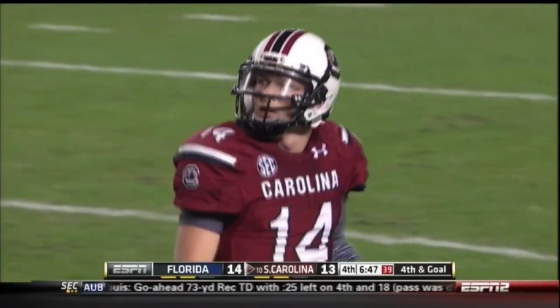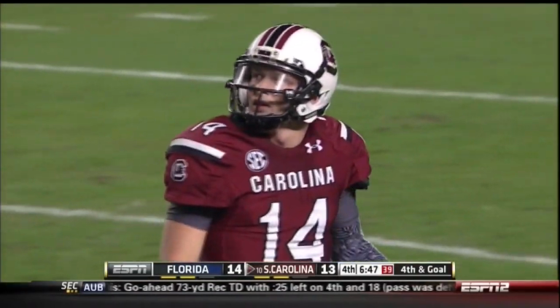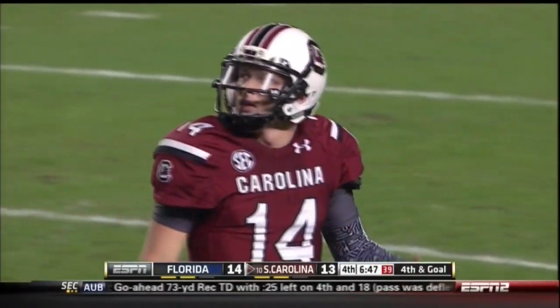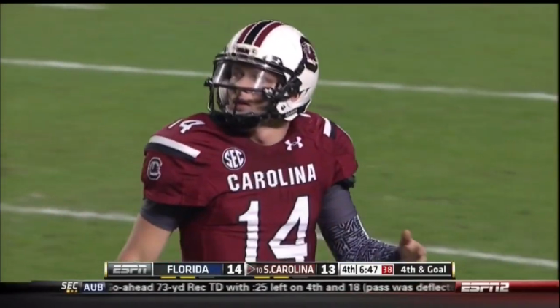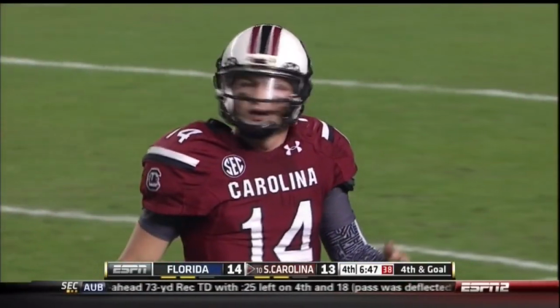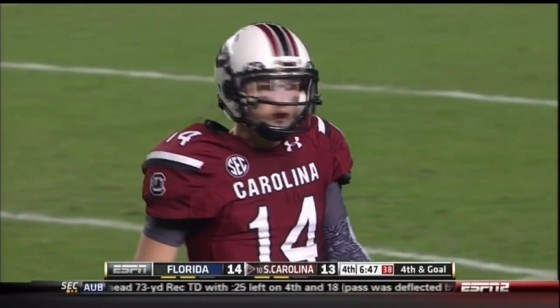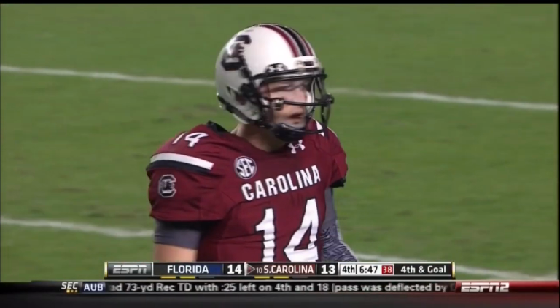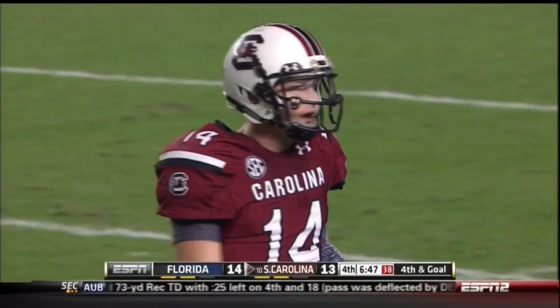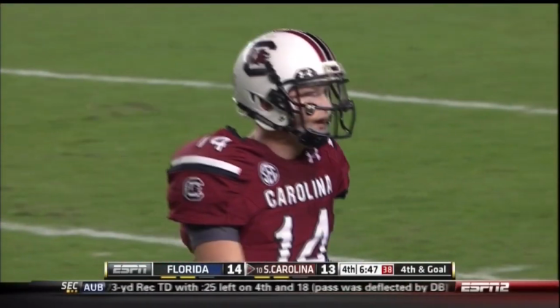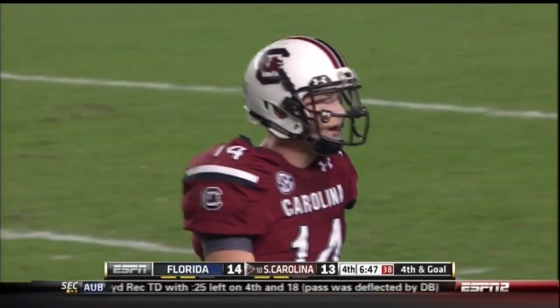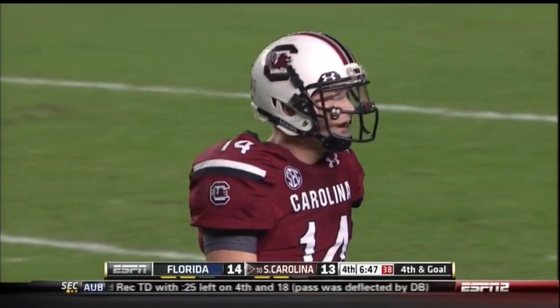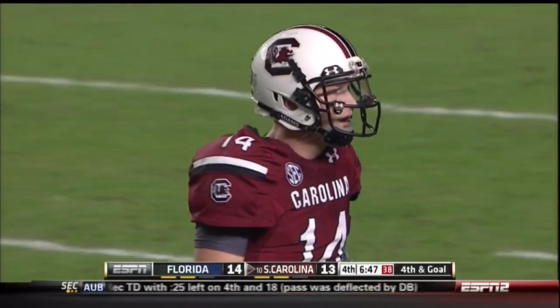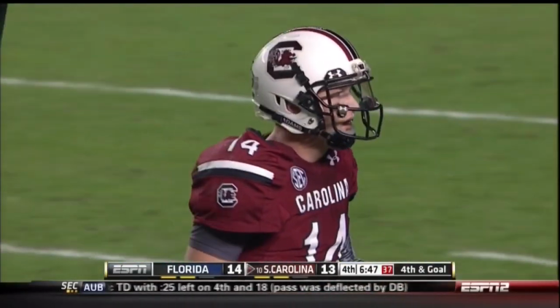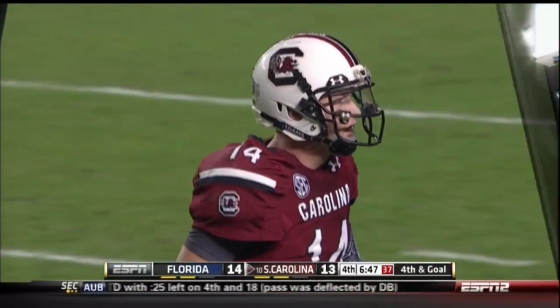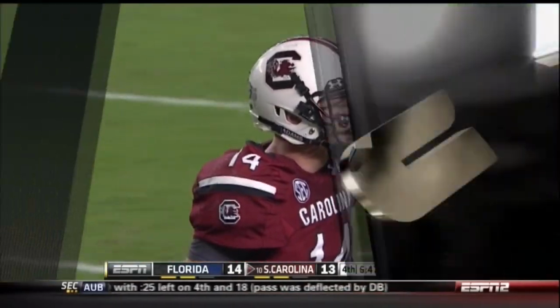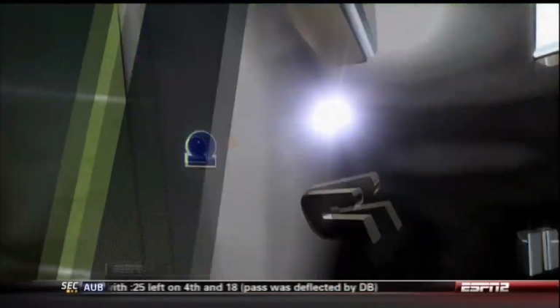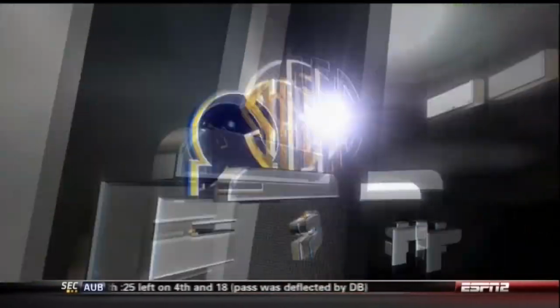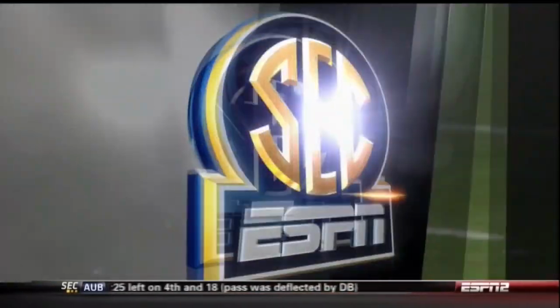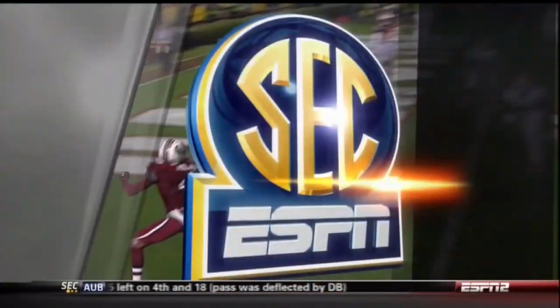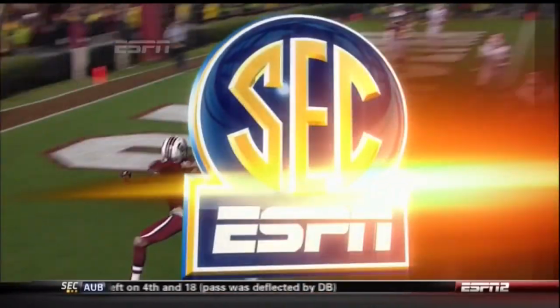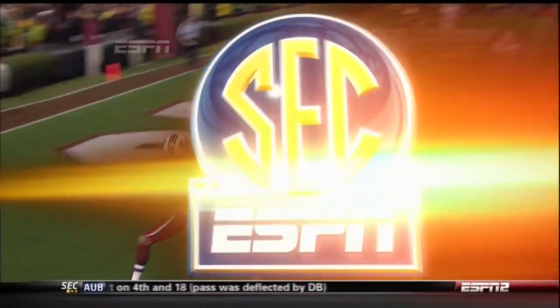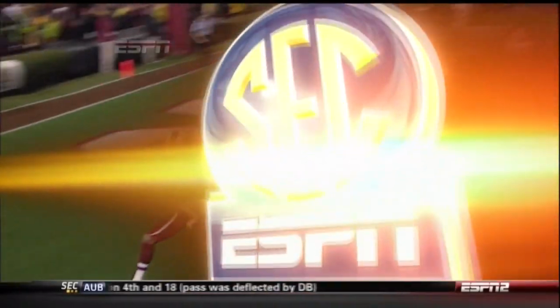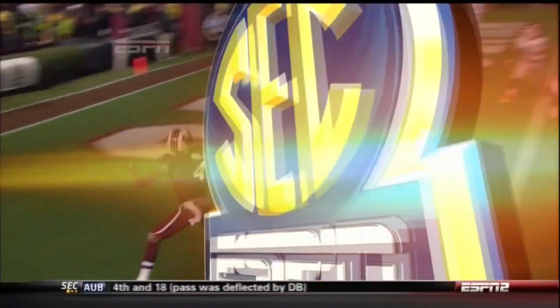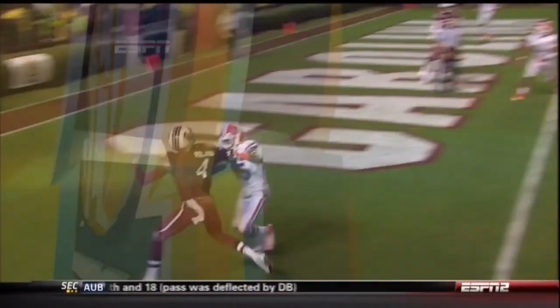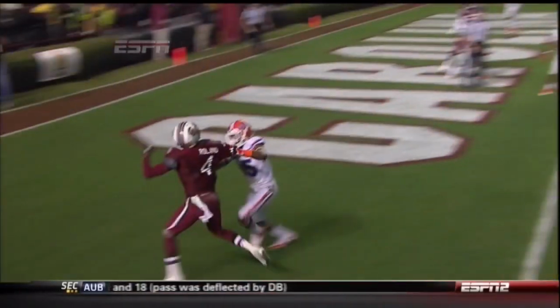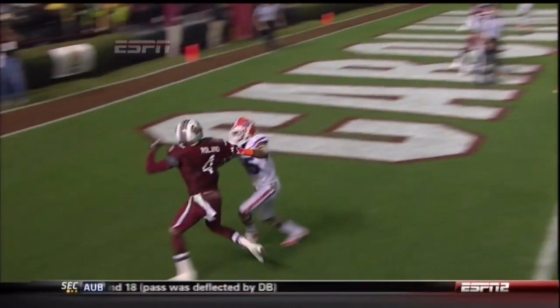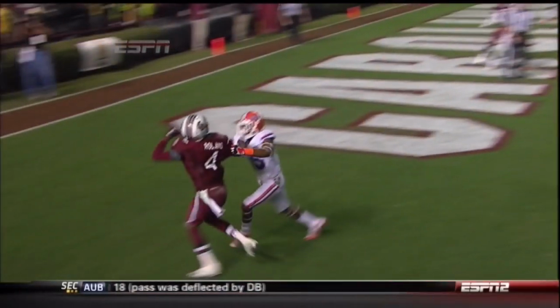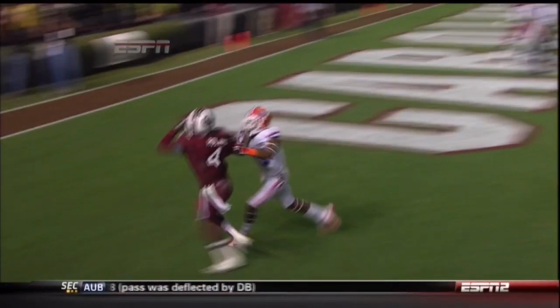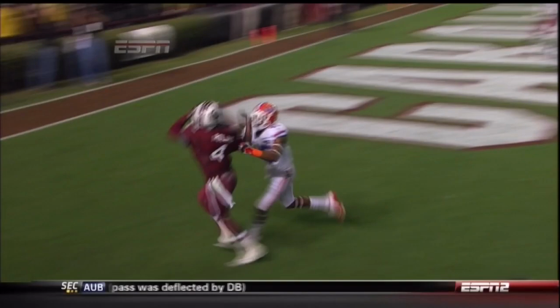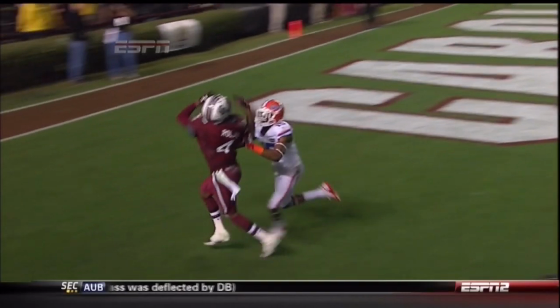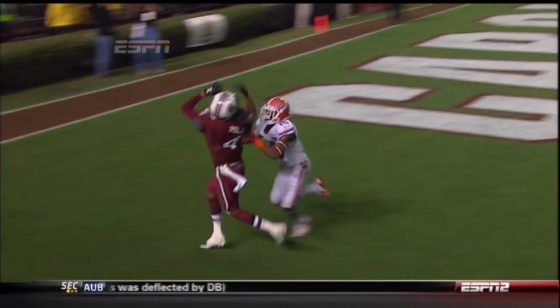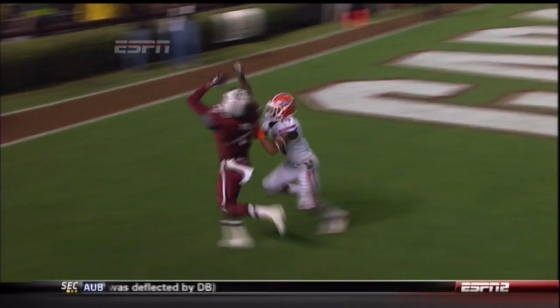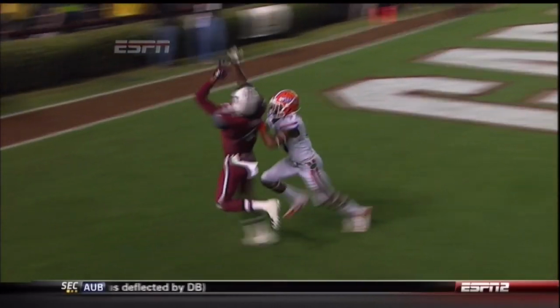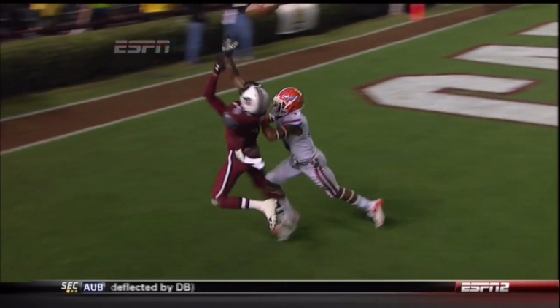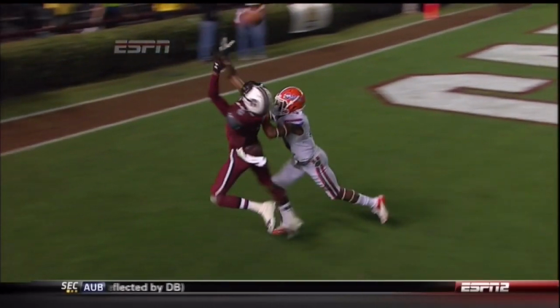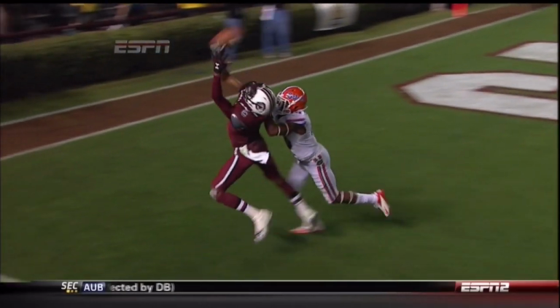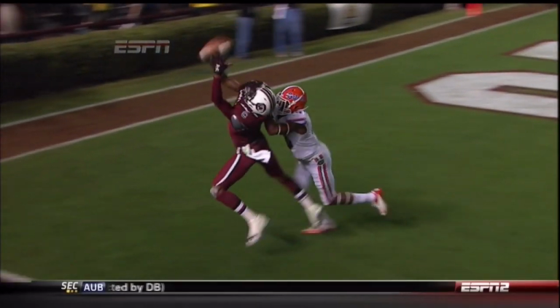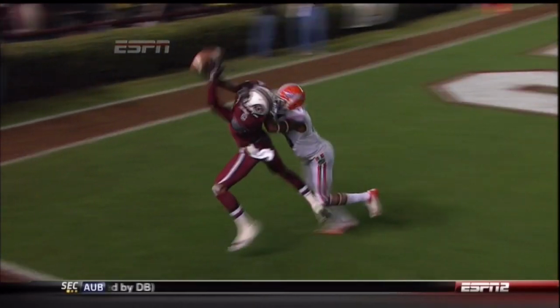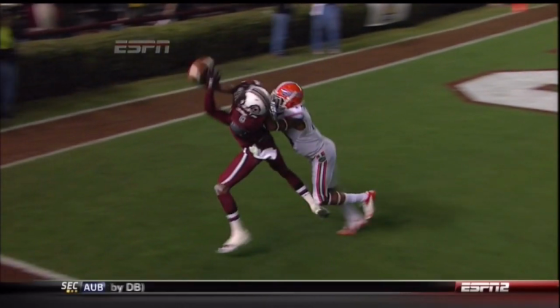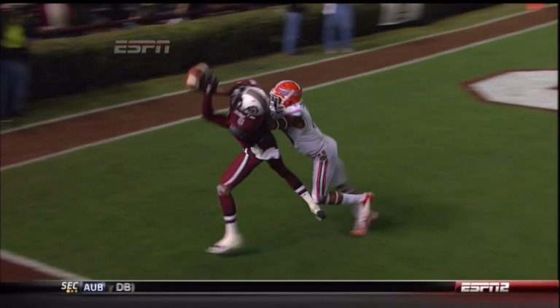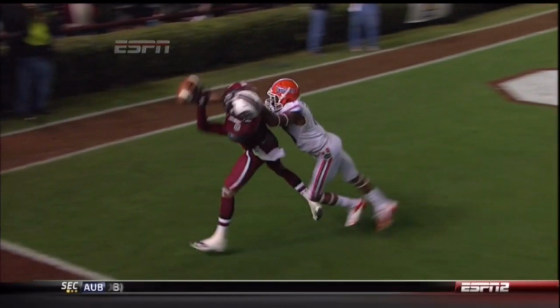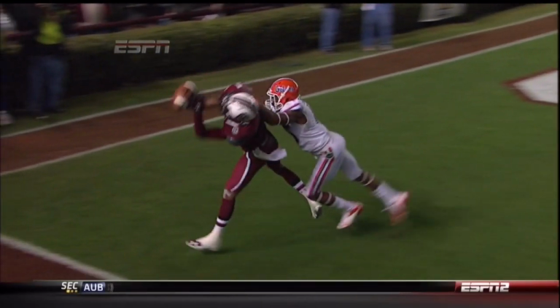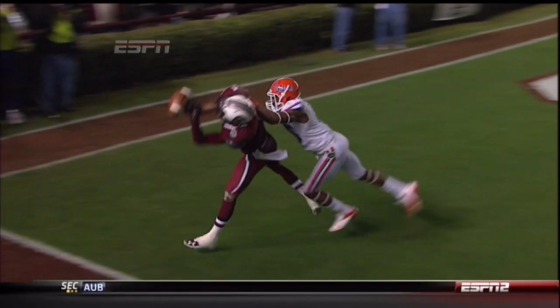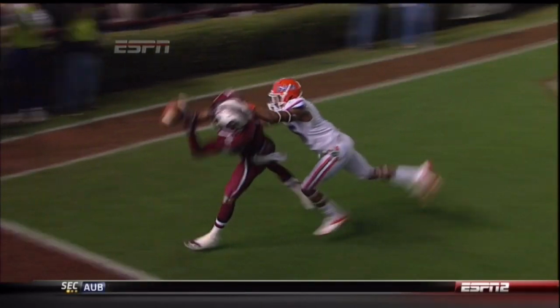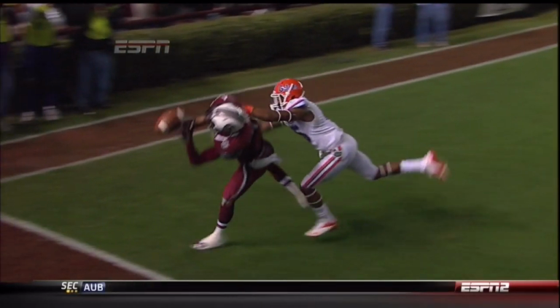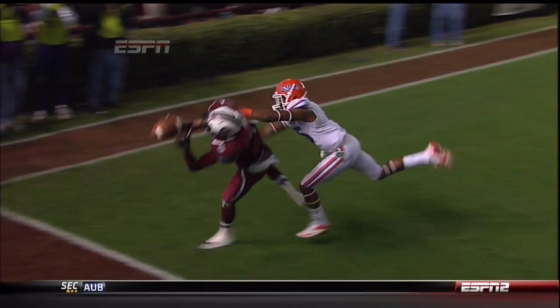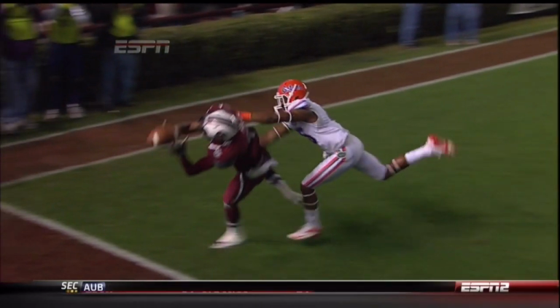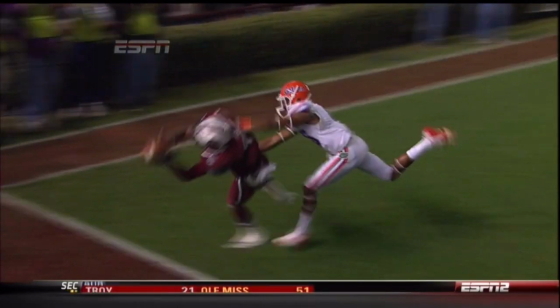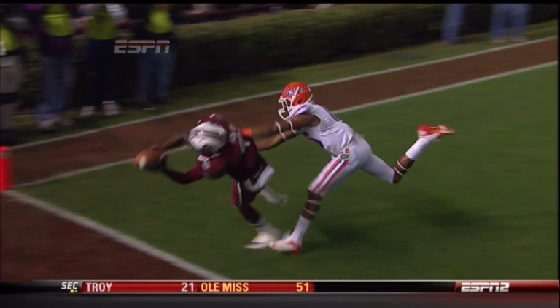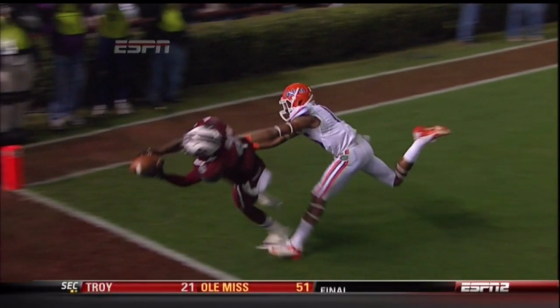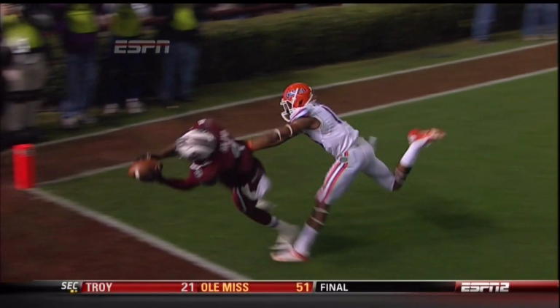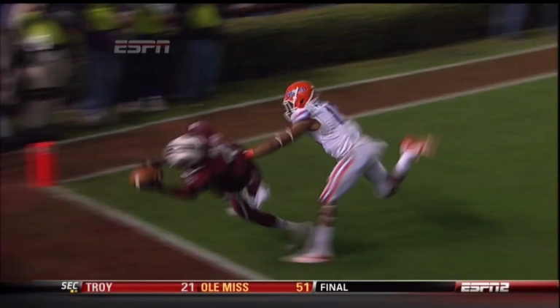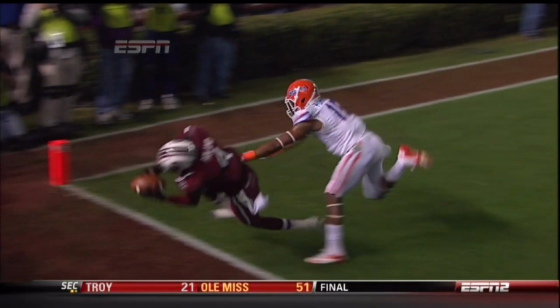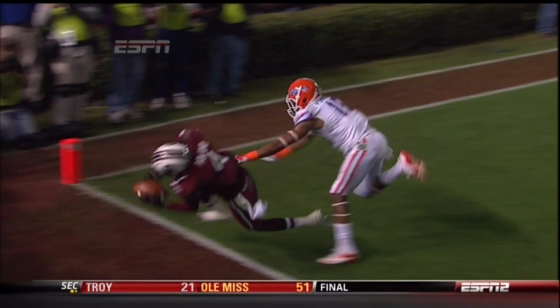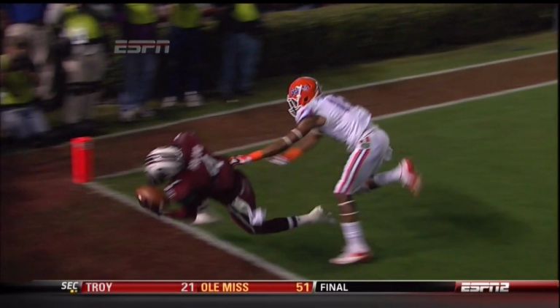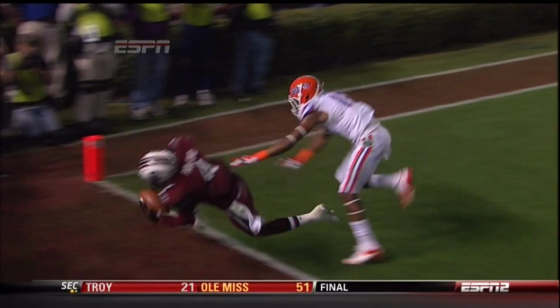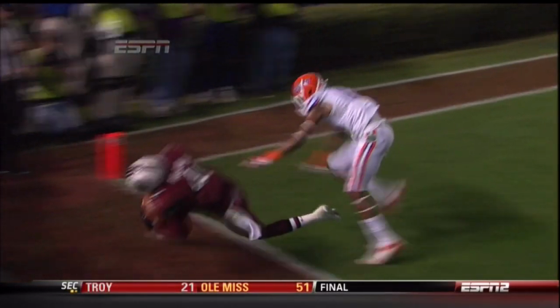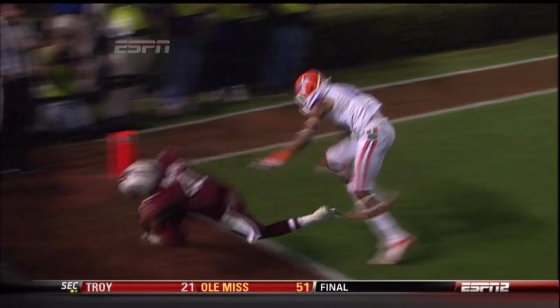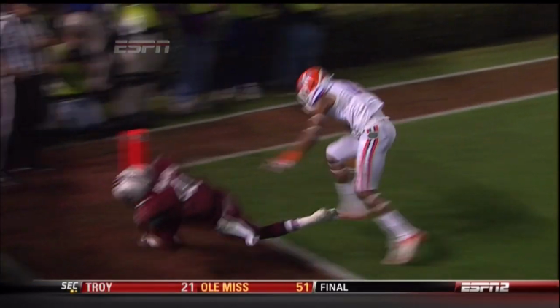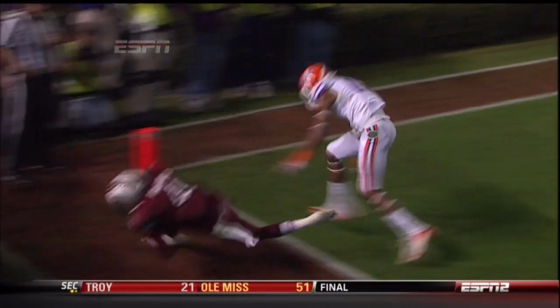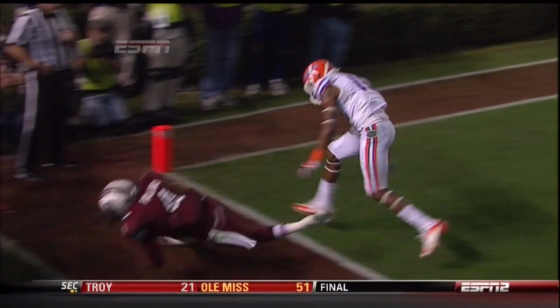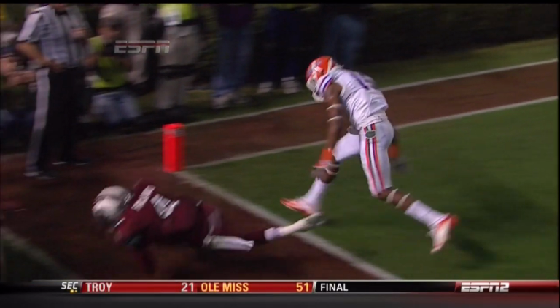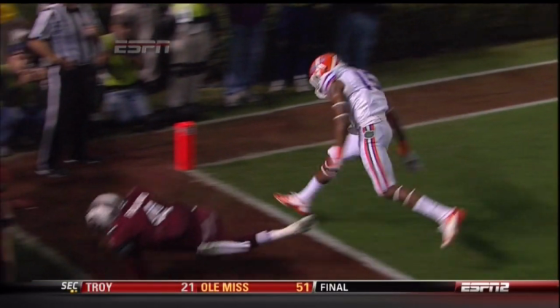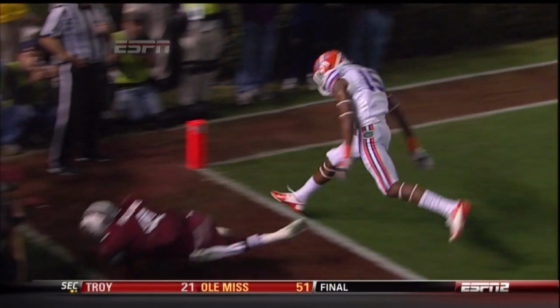Boy, it looked like they were grabbing there, defending on the play. Sure looked like he was on his shoulder pads.